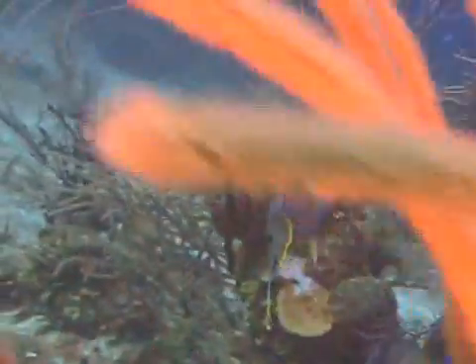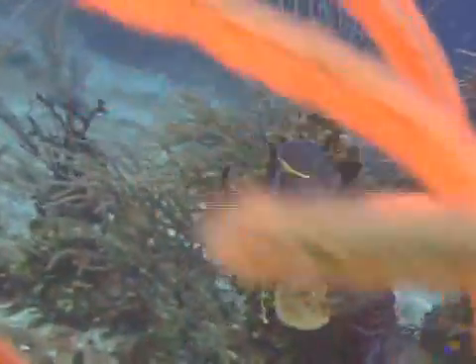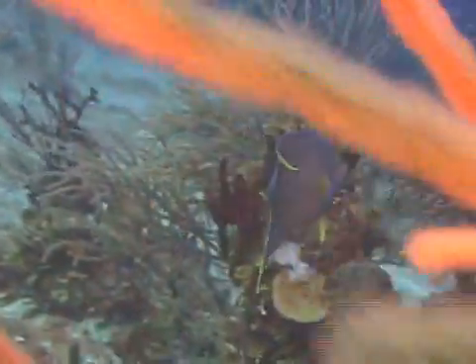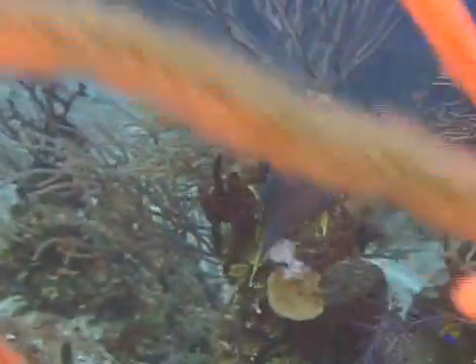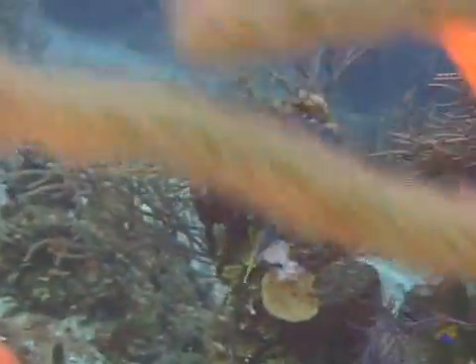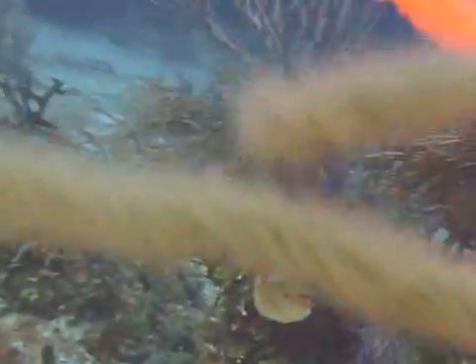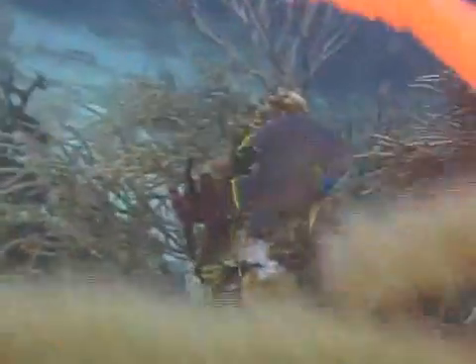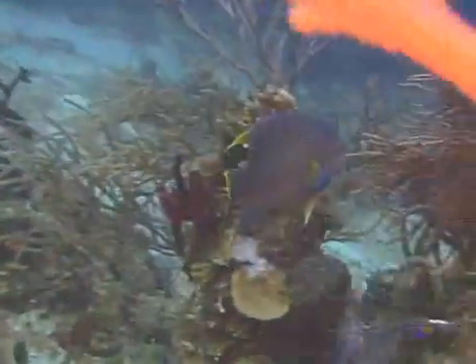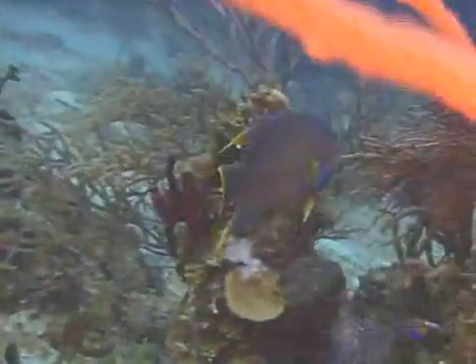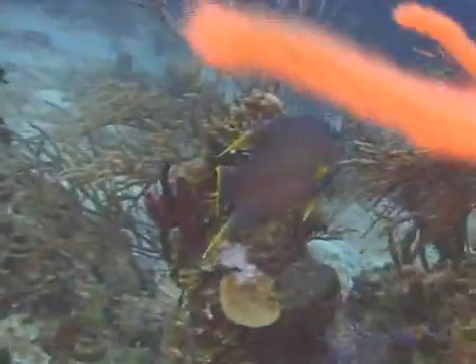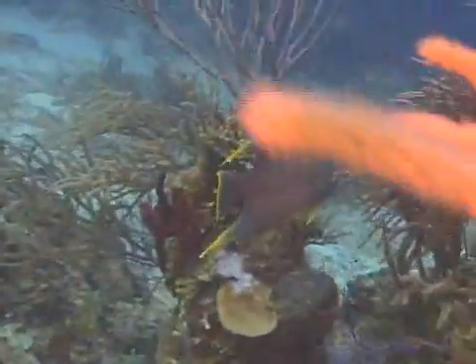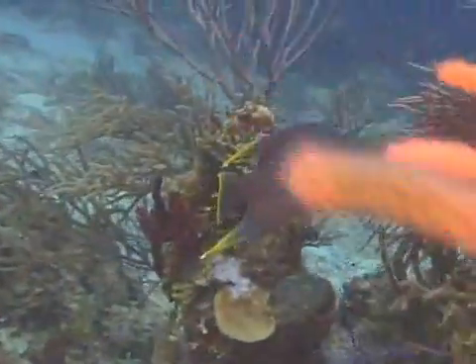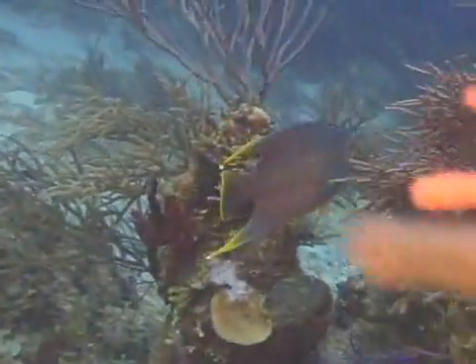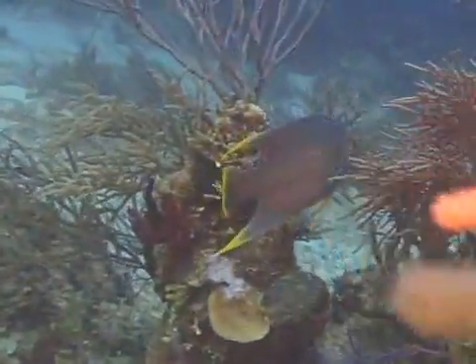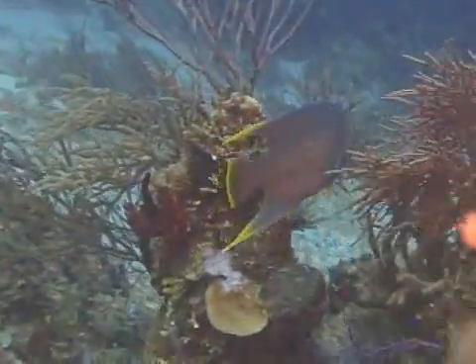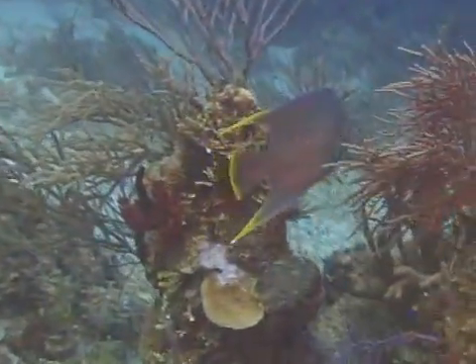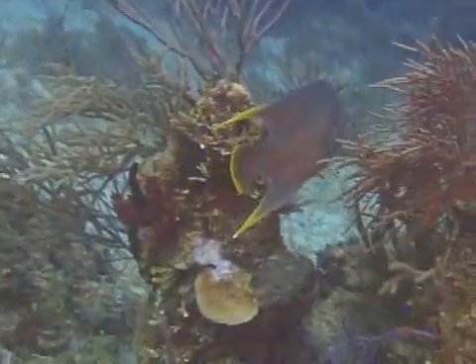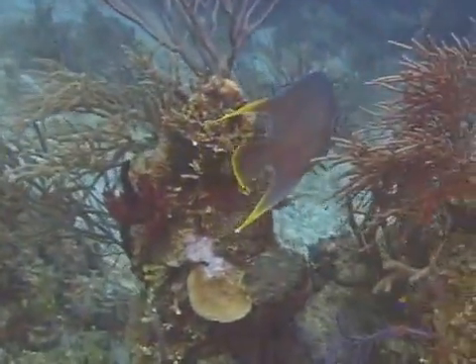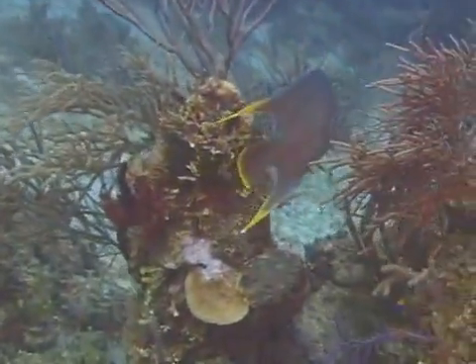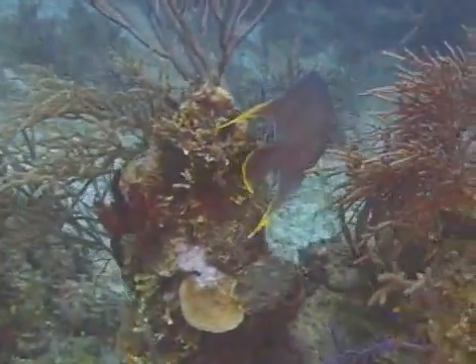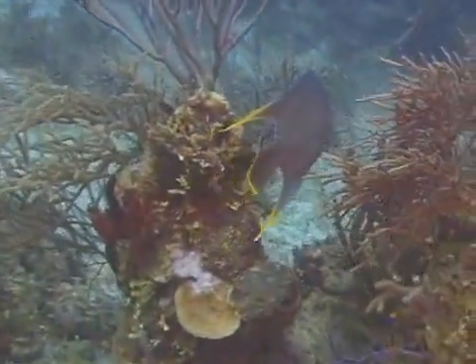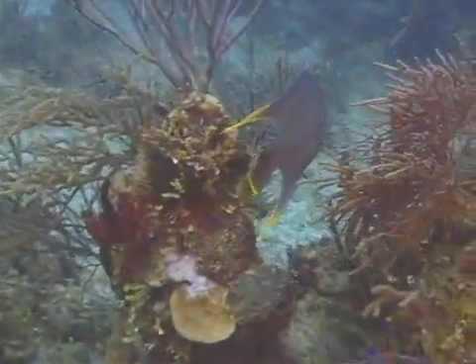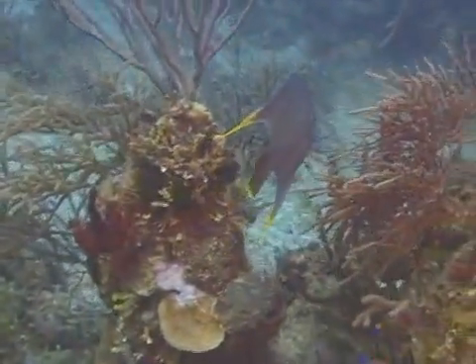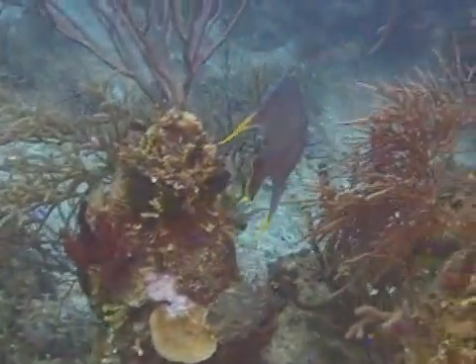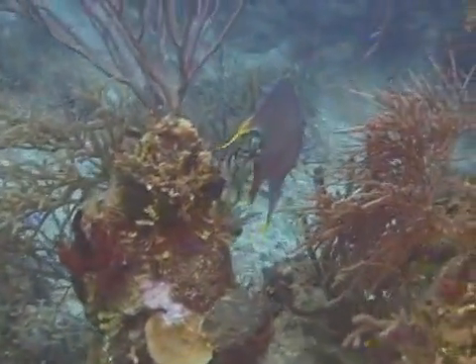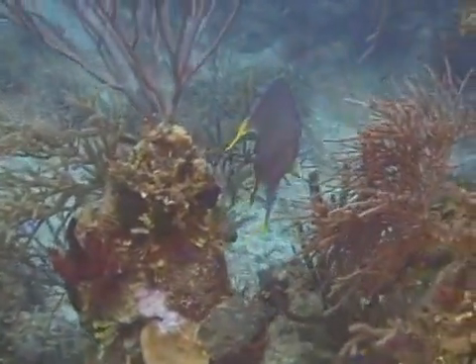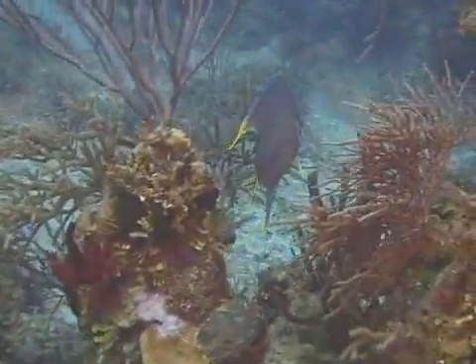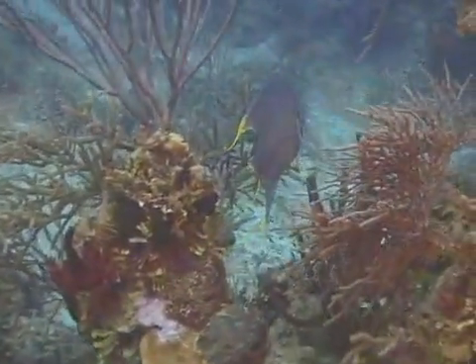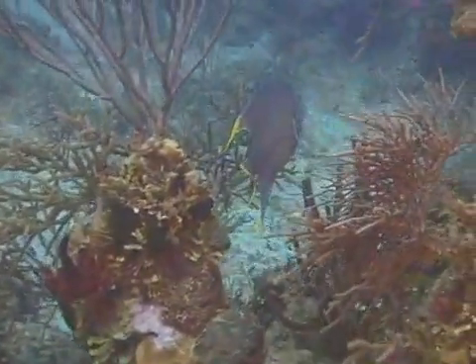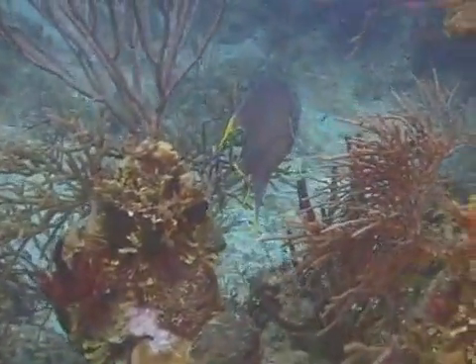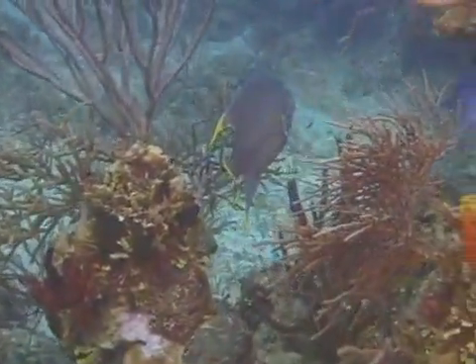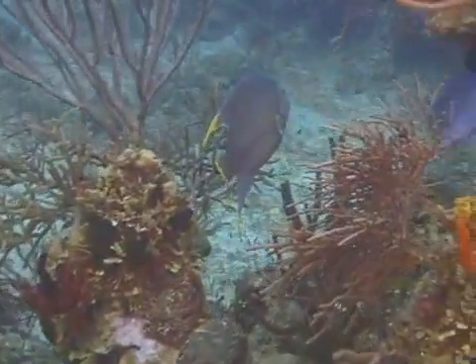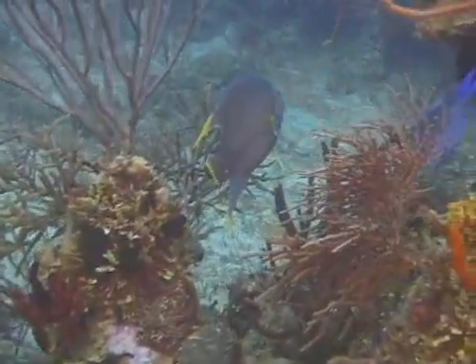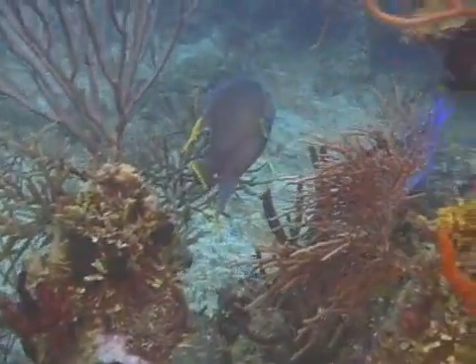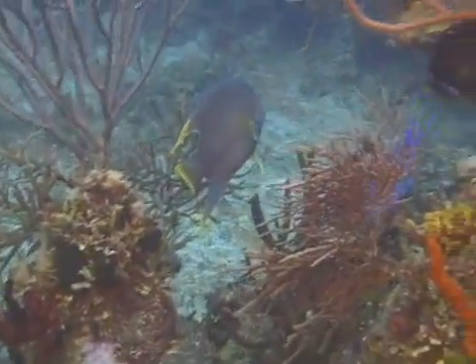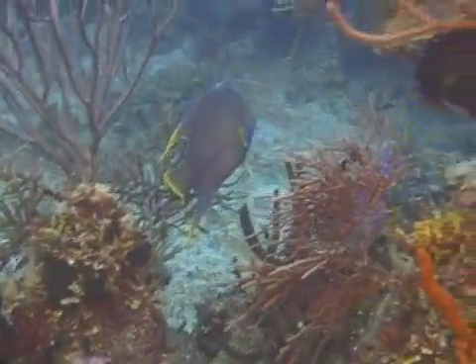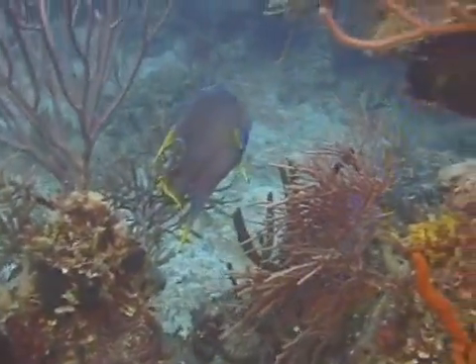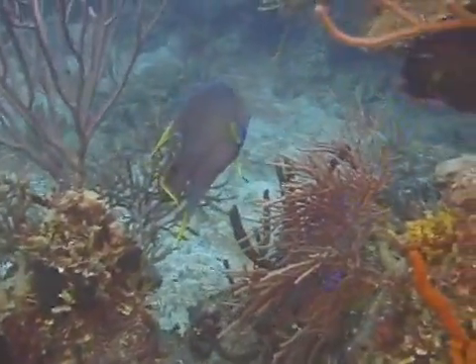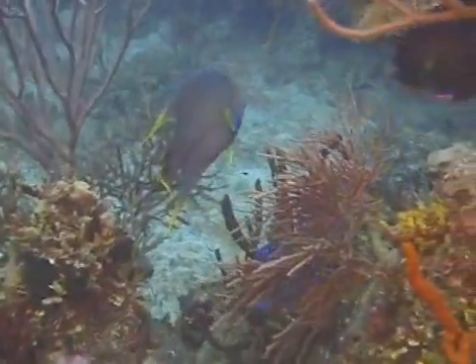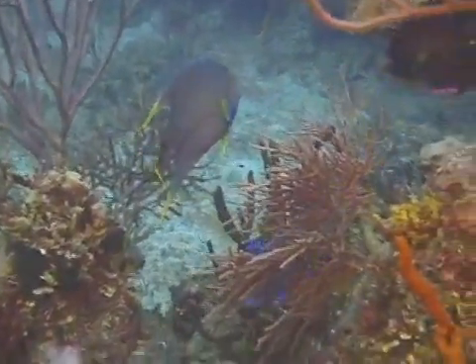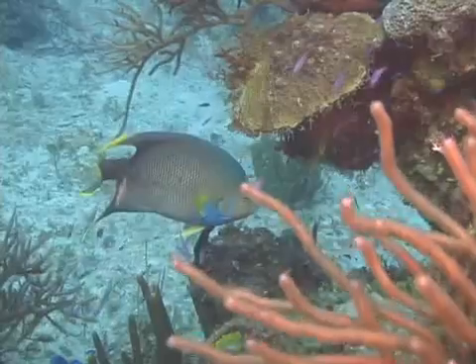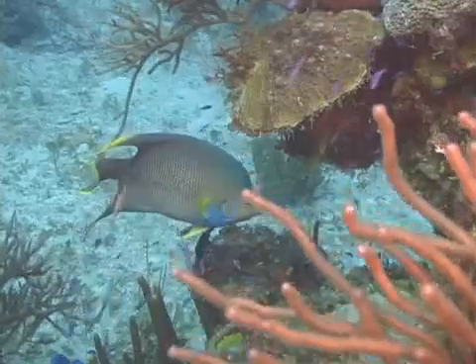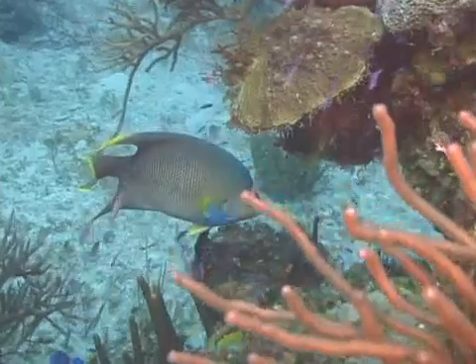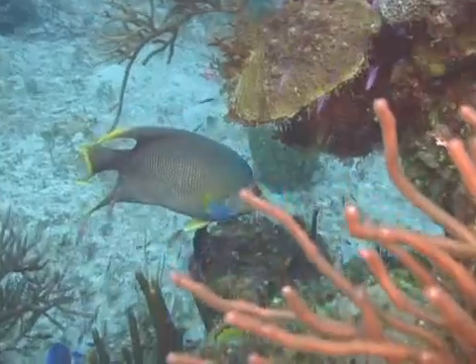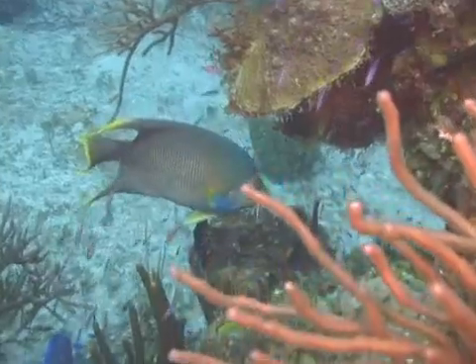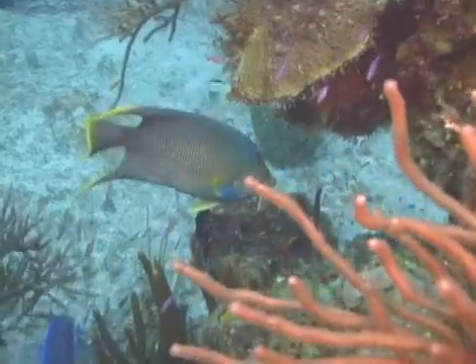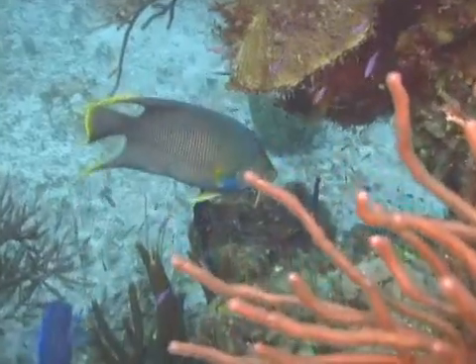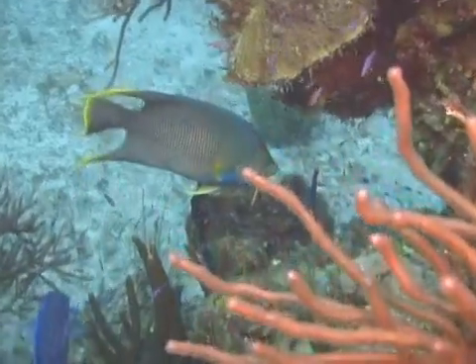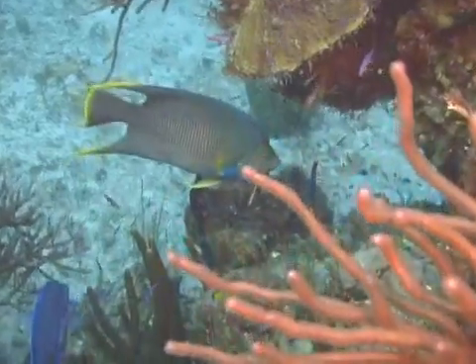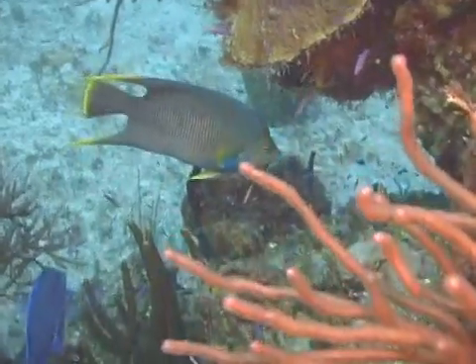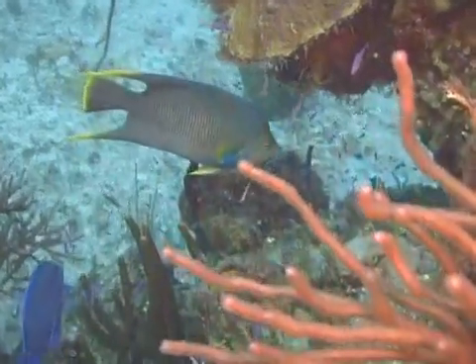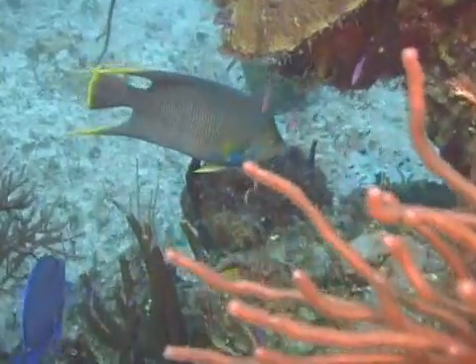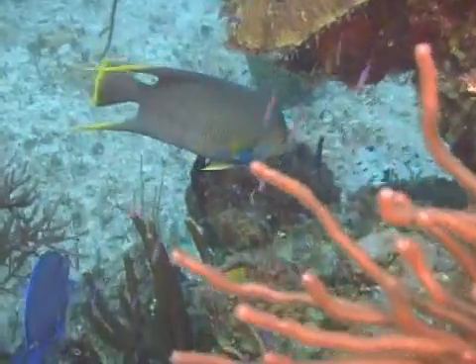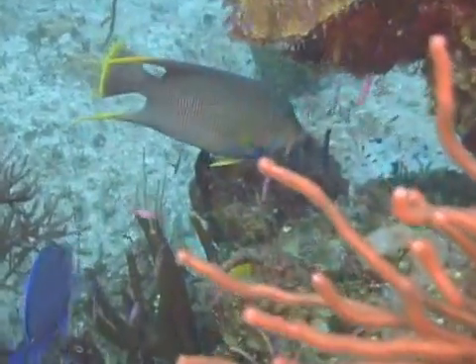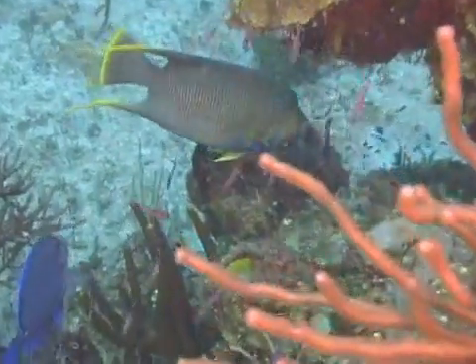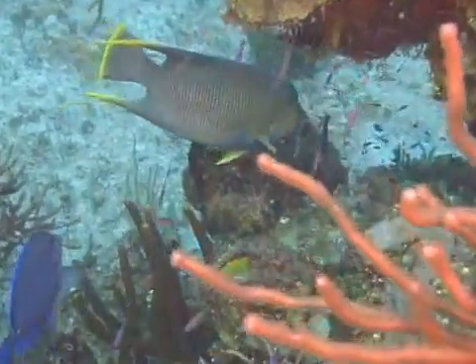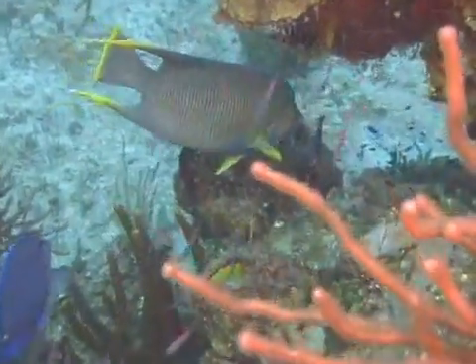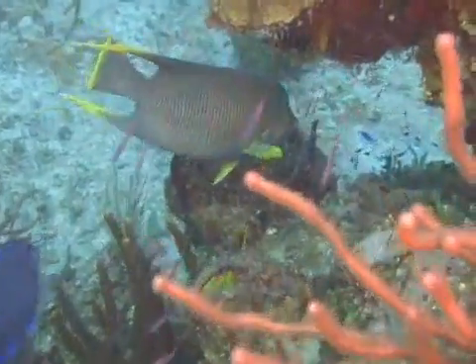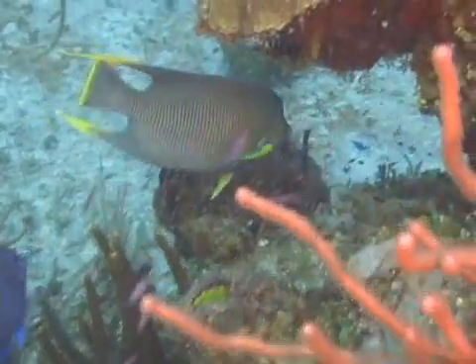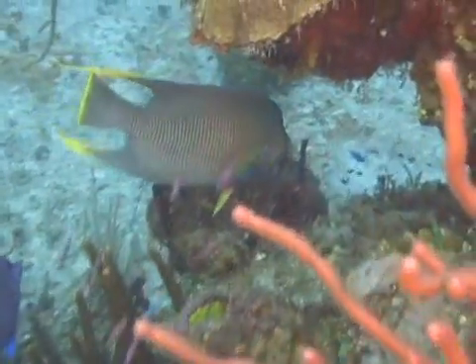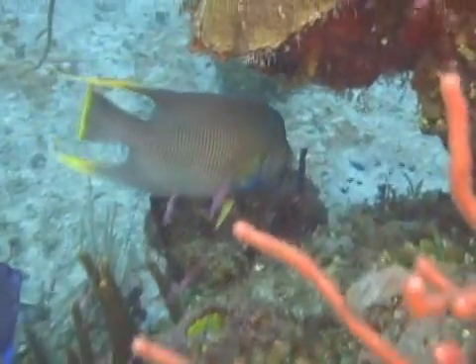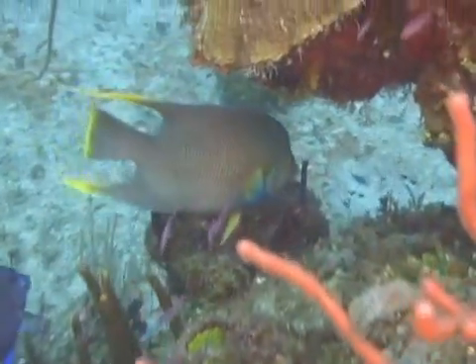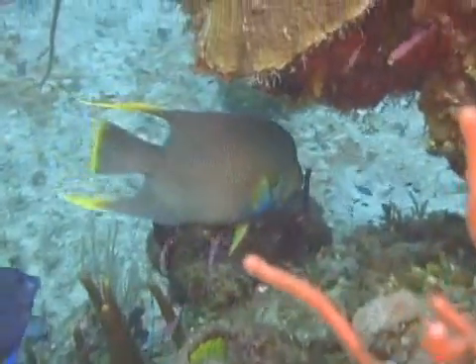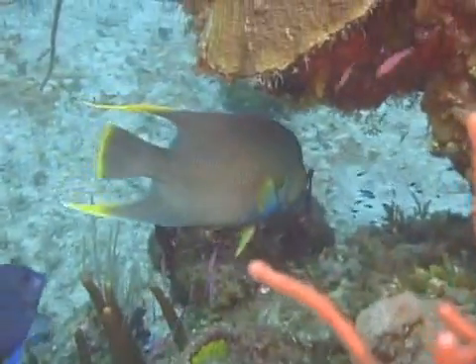The distinguishing characteristic that identifies the blue angelfish juvenile is that the middle bright blue bar is straight, whereas the queen angelfish's middle bar is clearly curved.